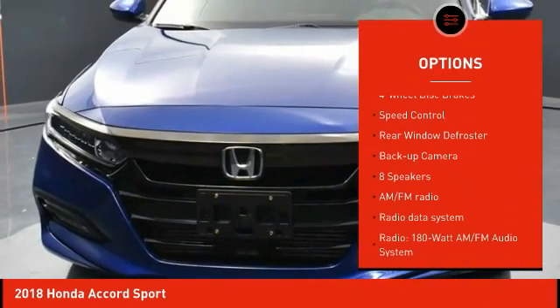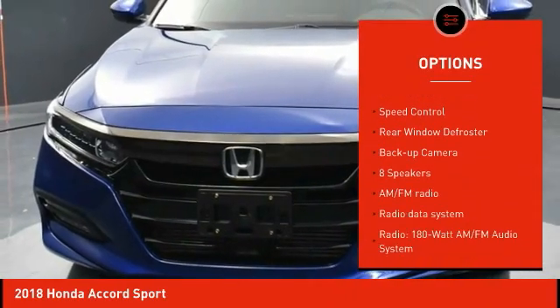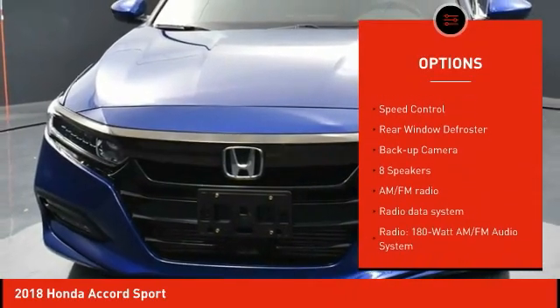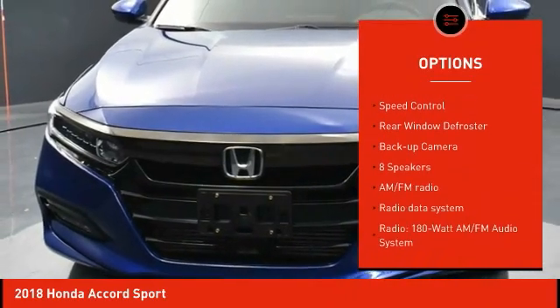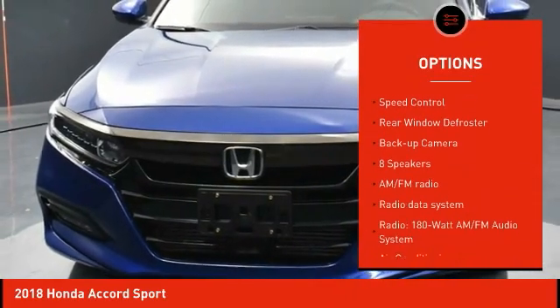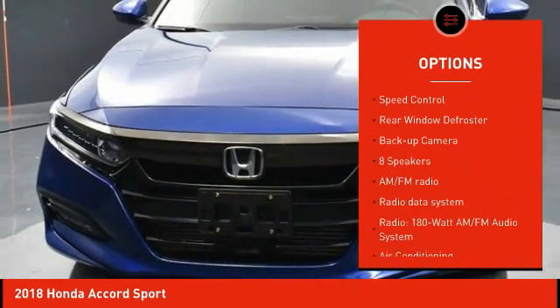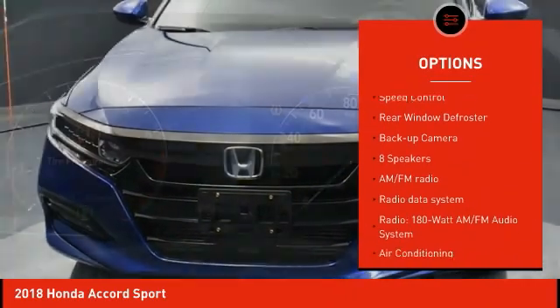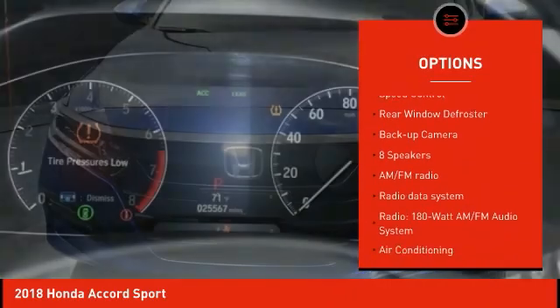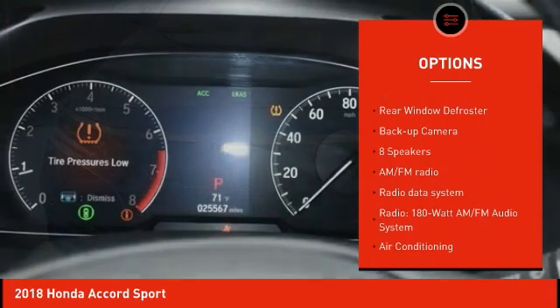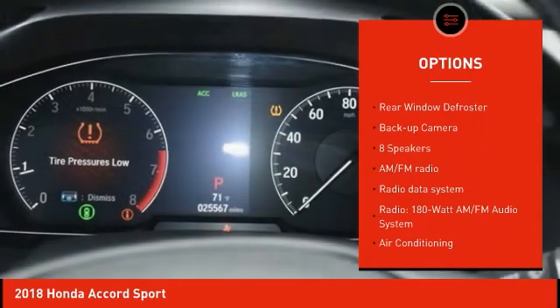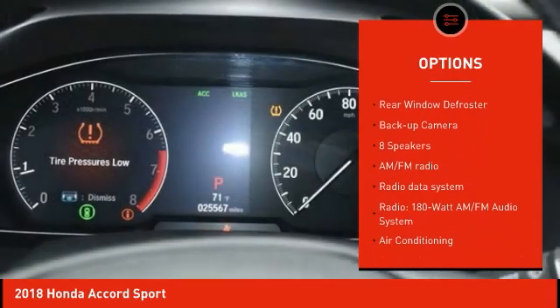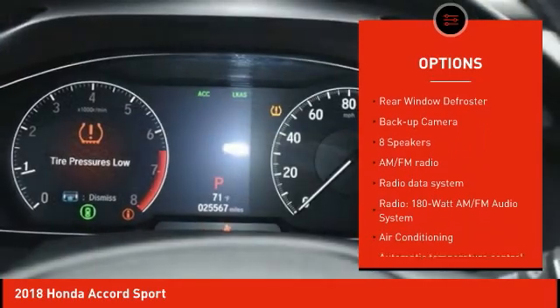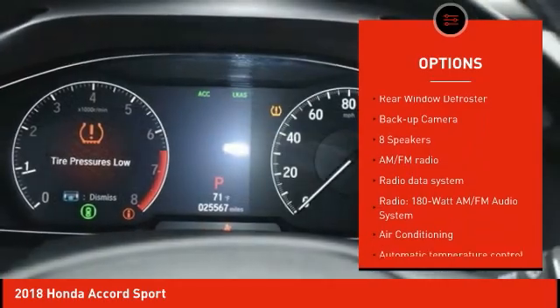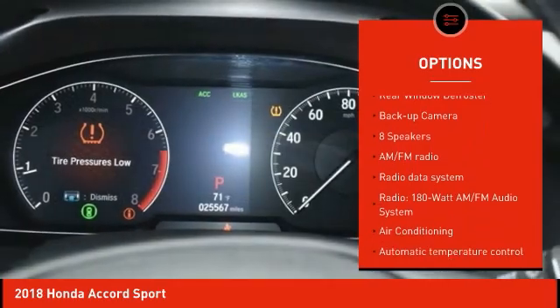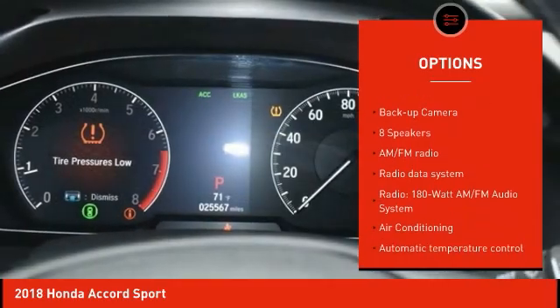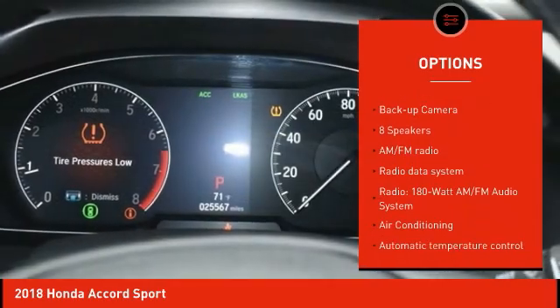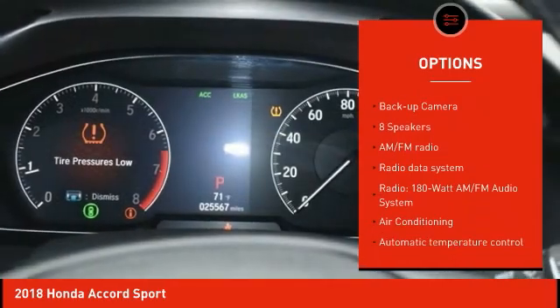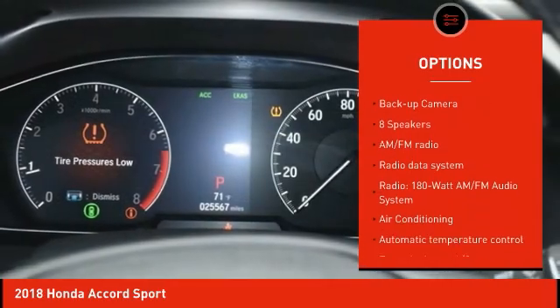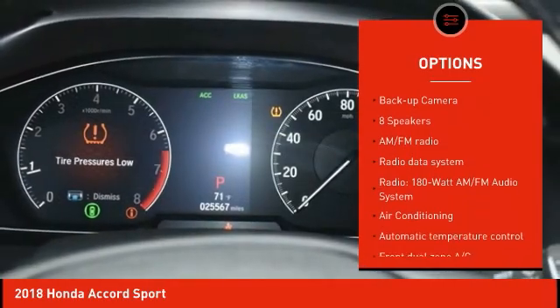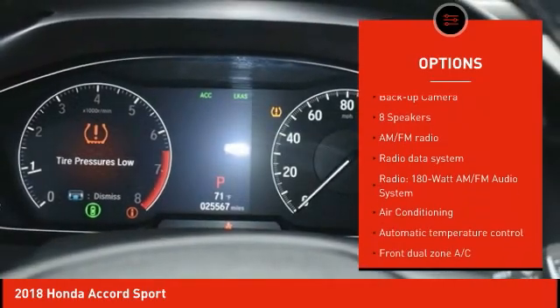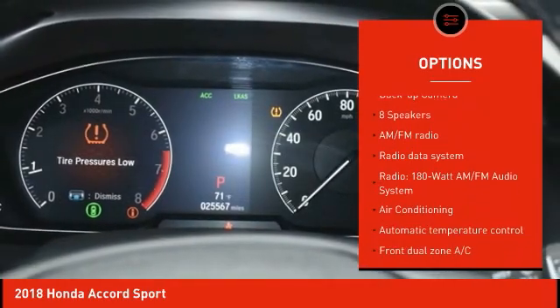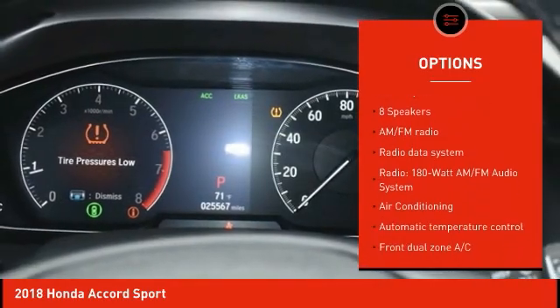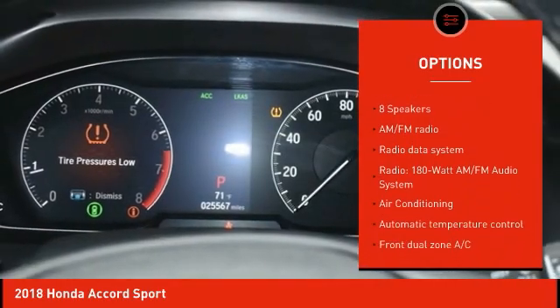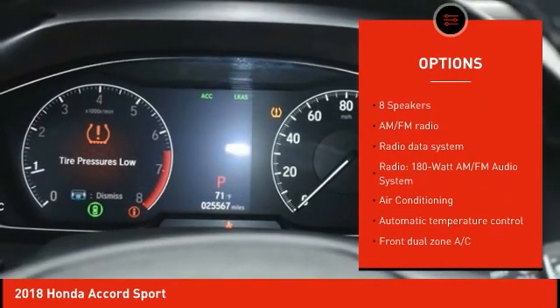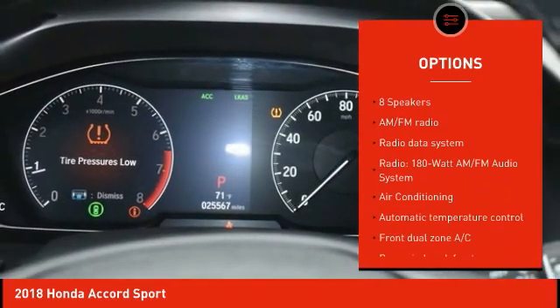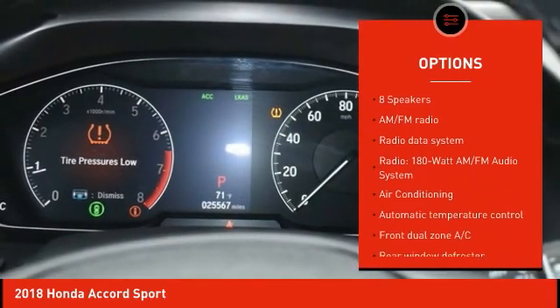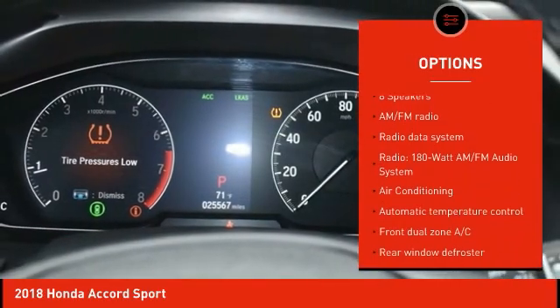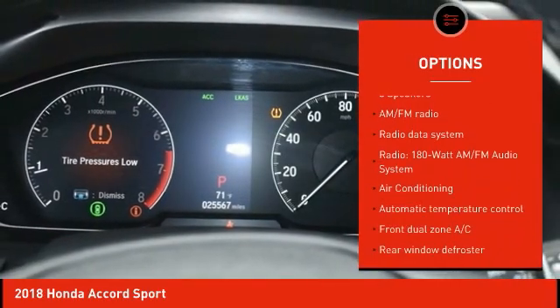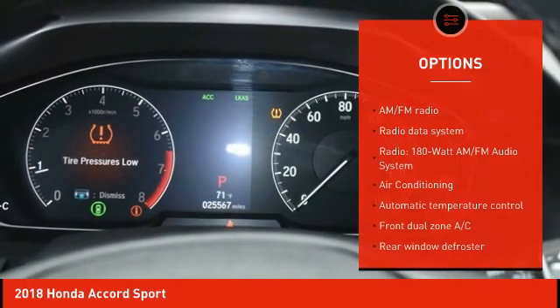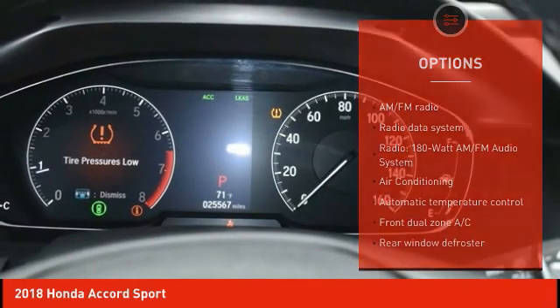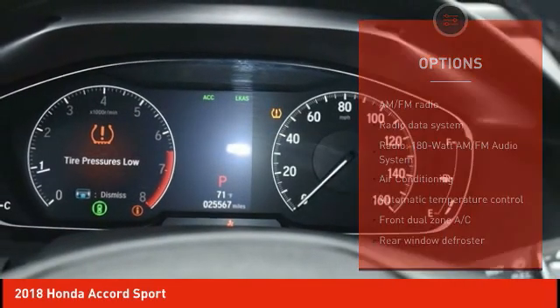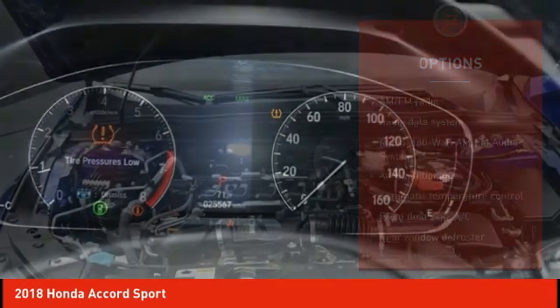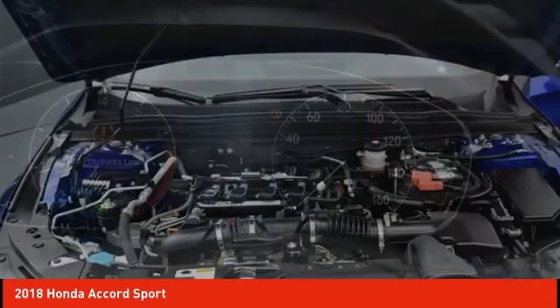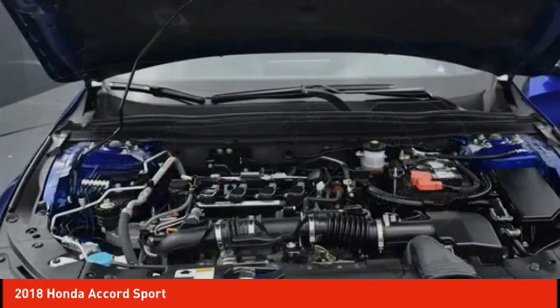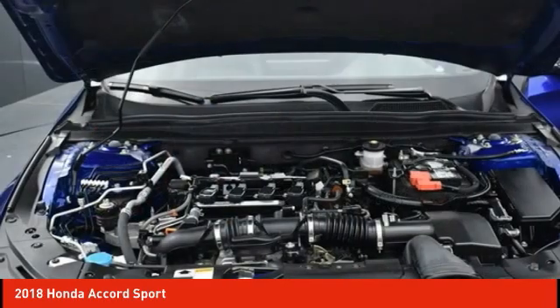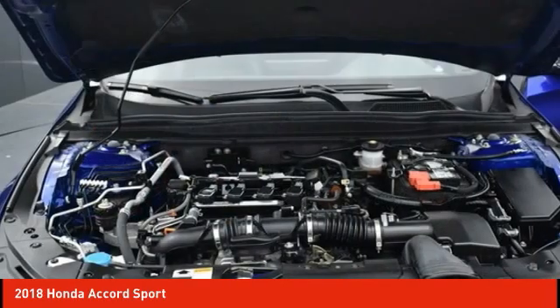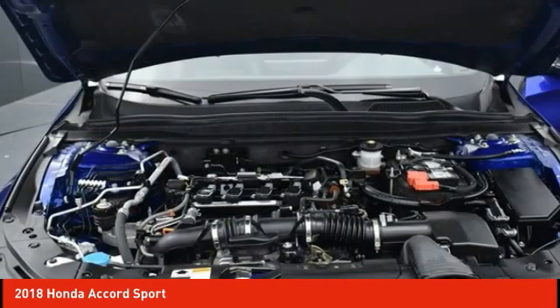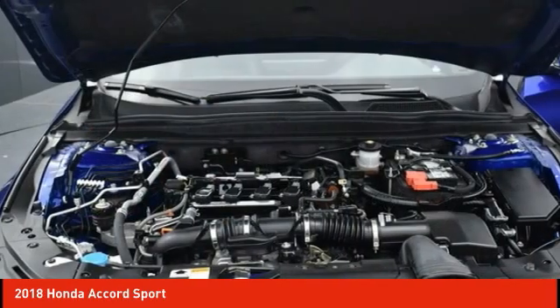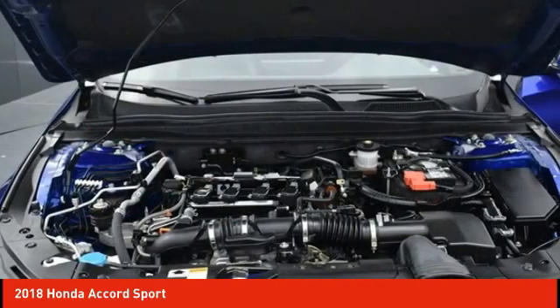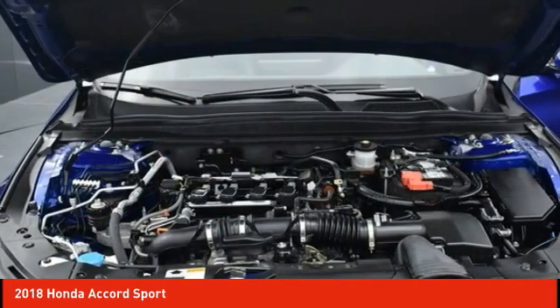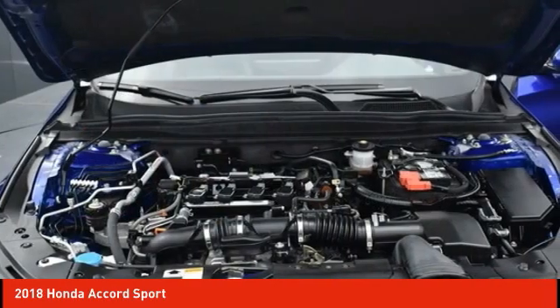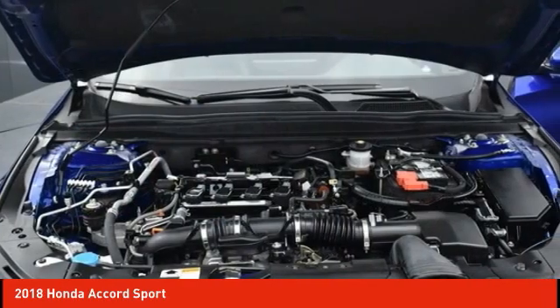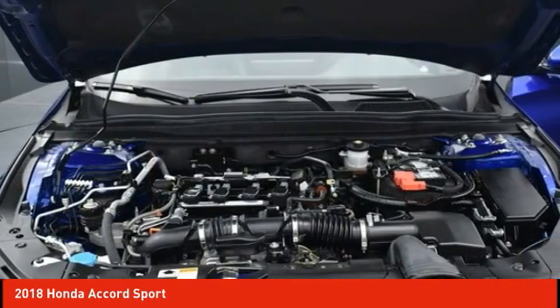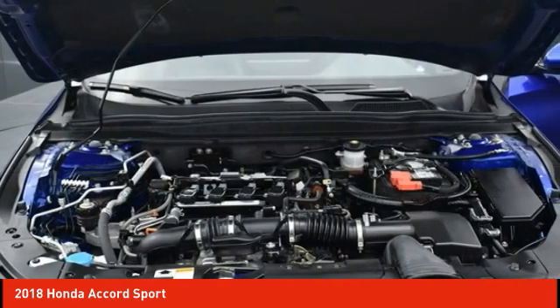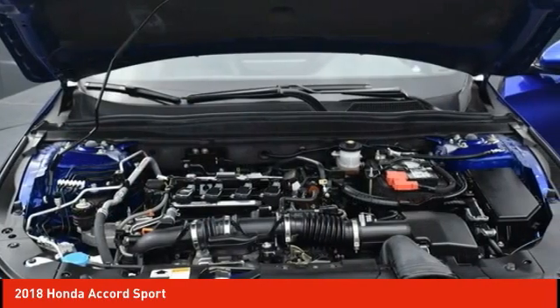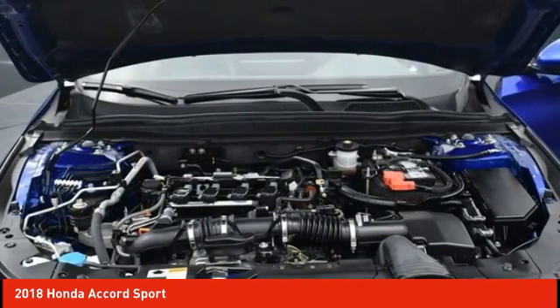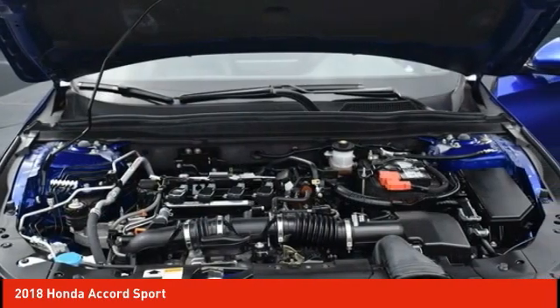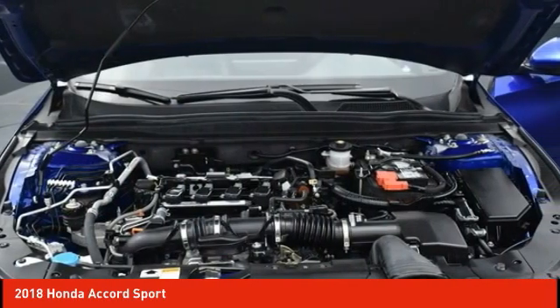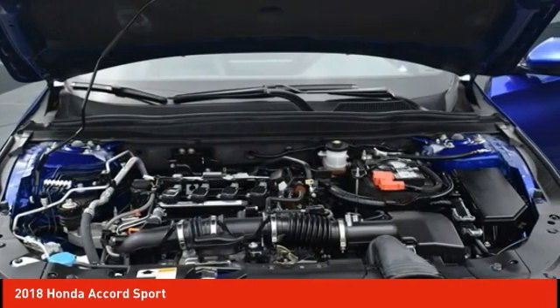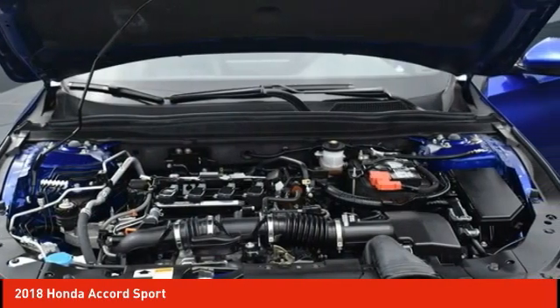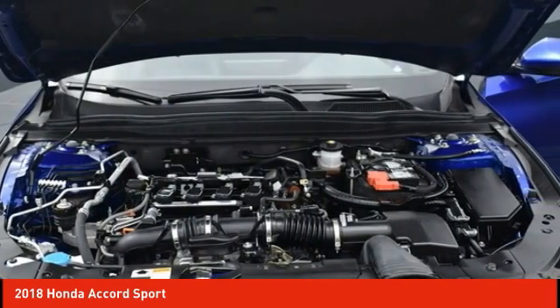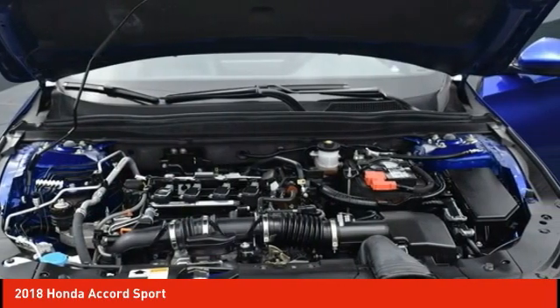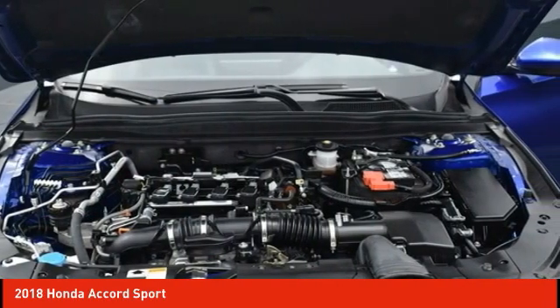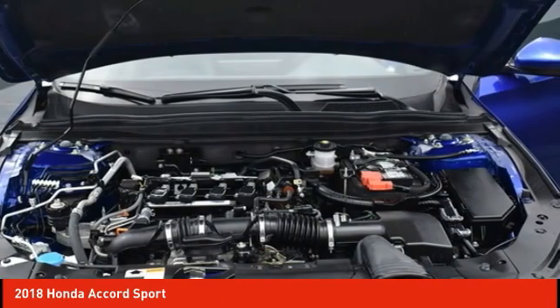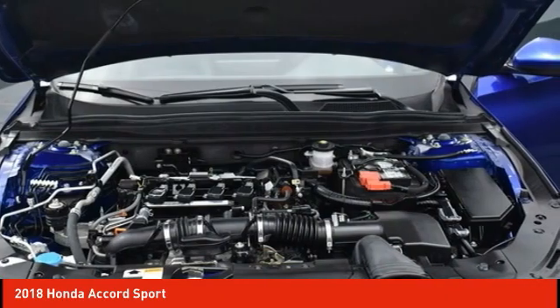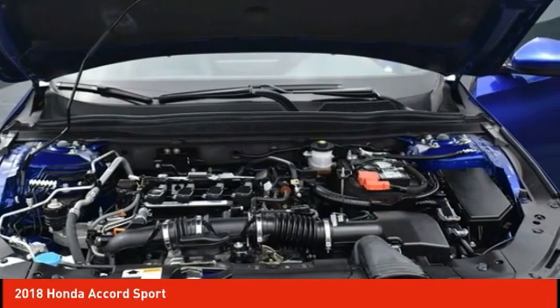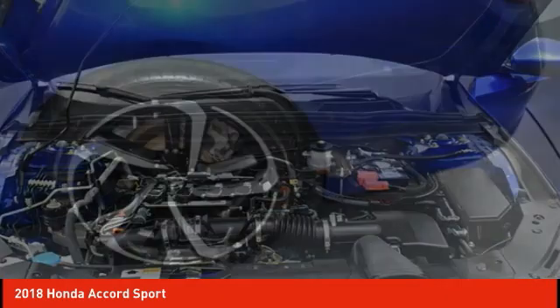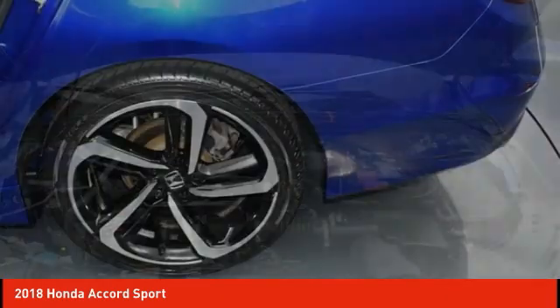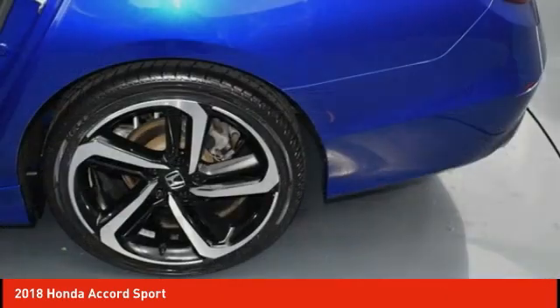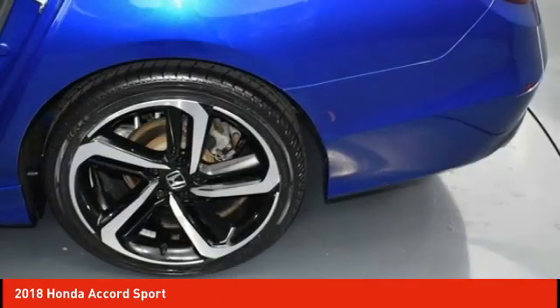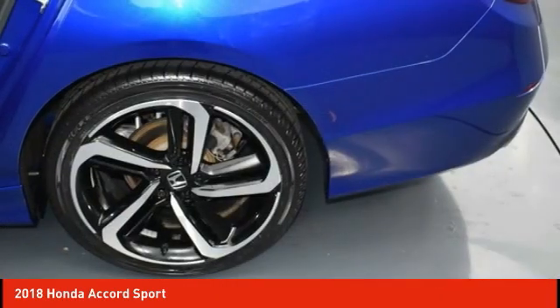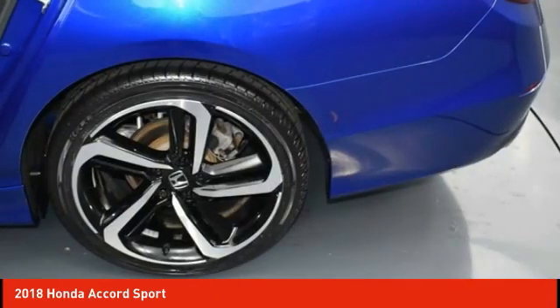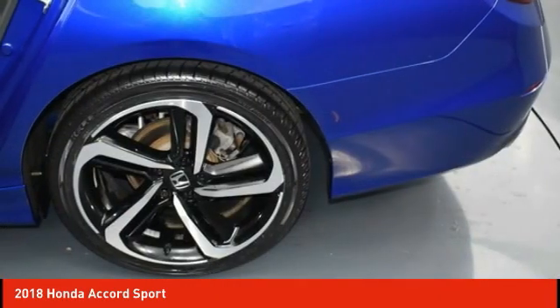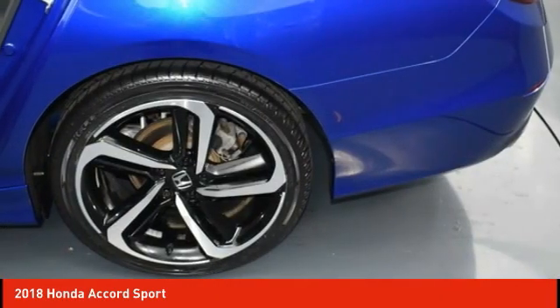Remote keyless entry, fog lights, four-wheel disc brakes, speed control, rear window defroster, backup camera.